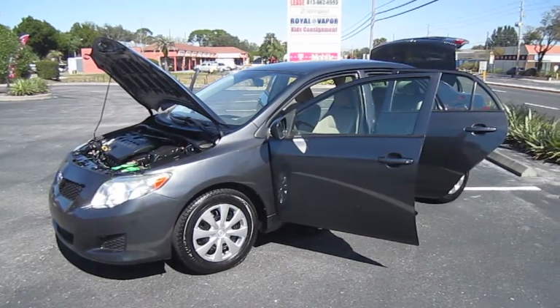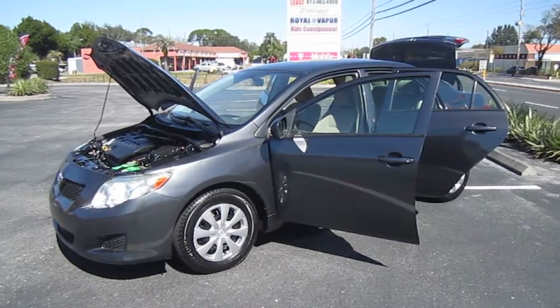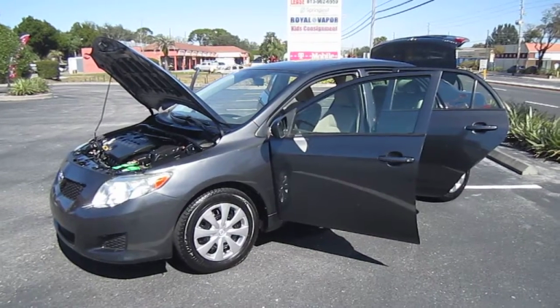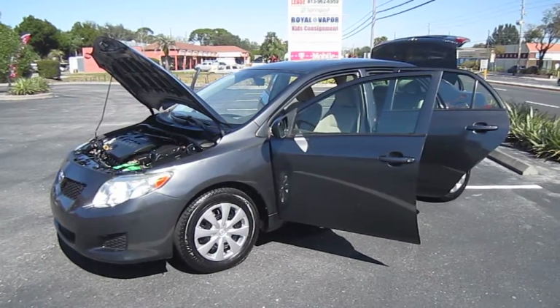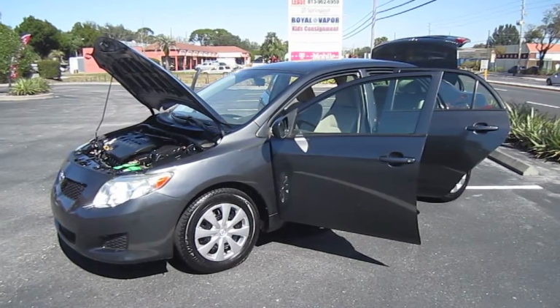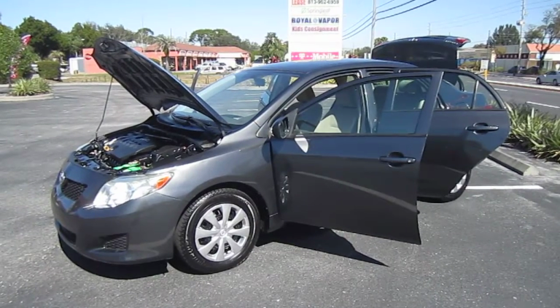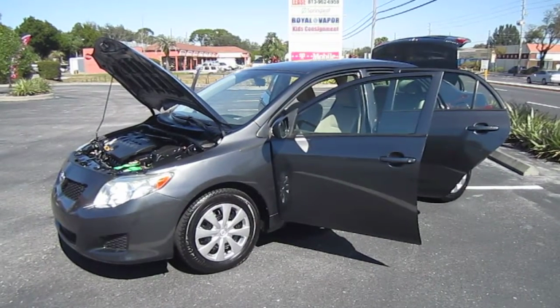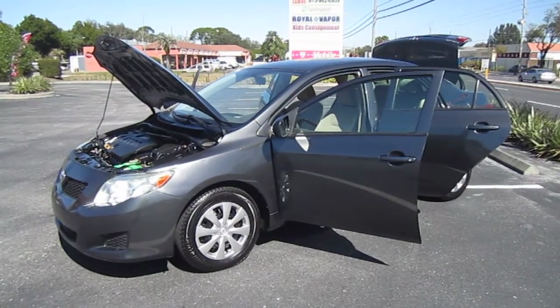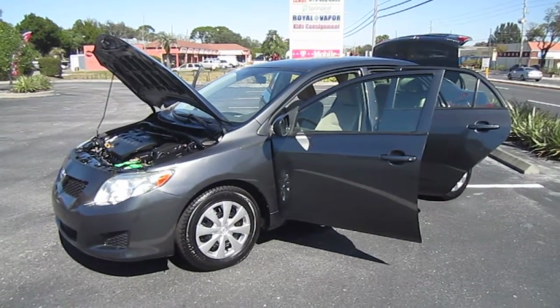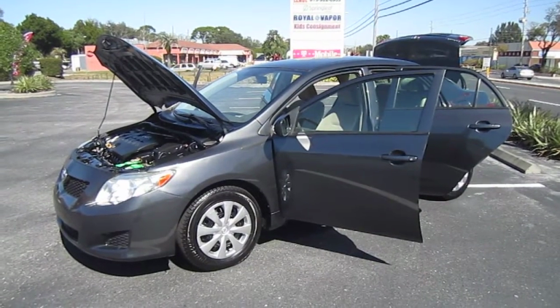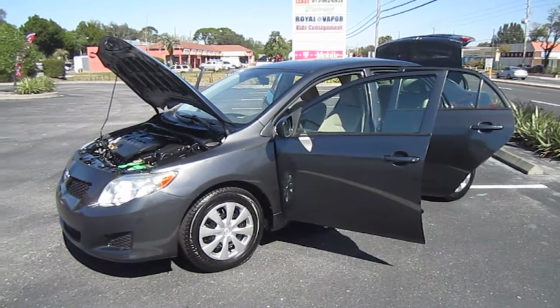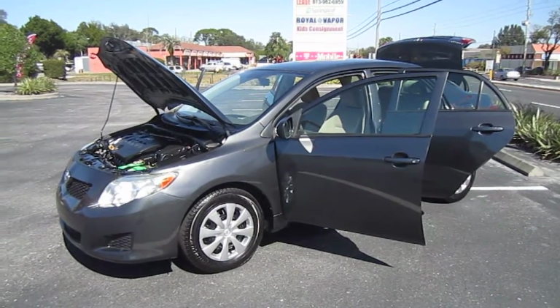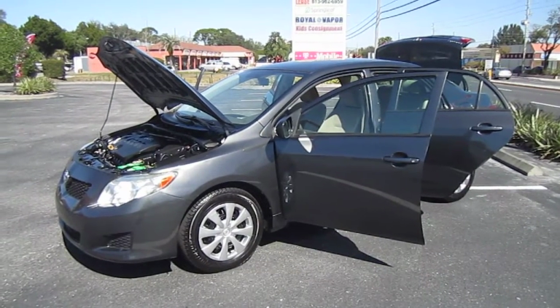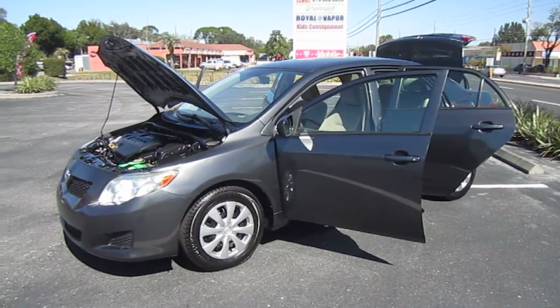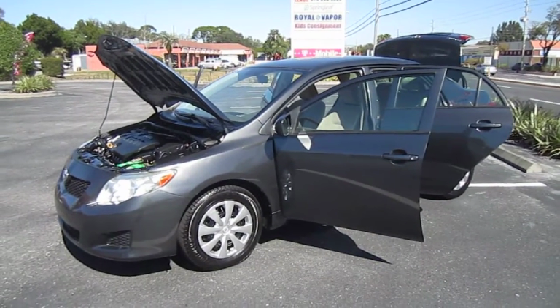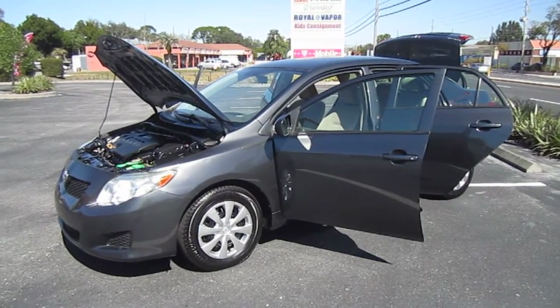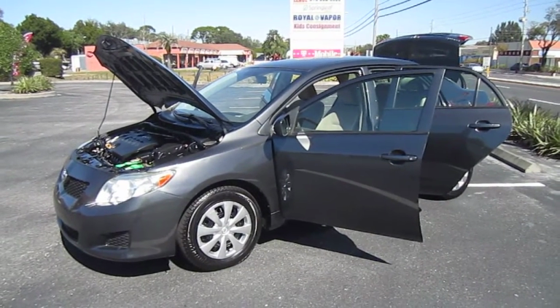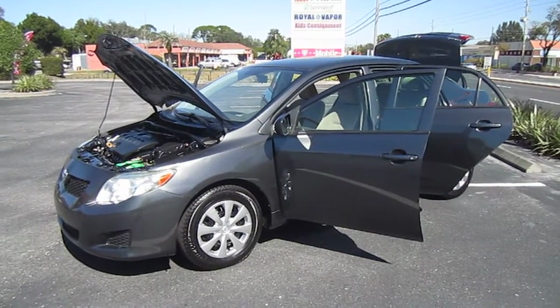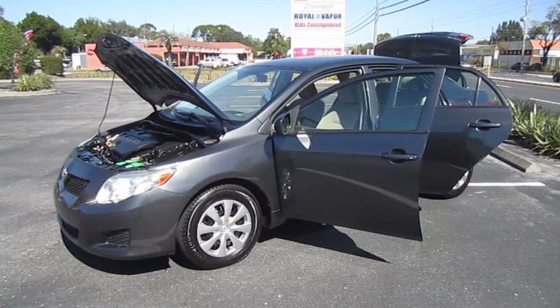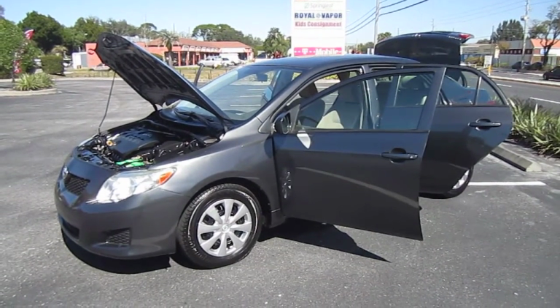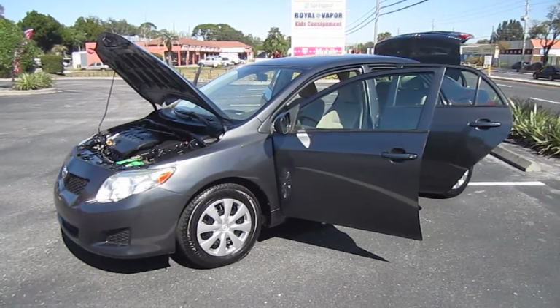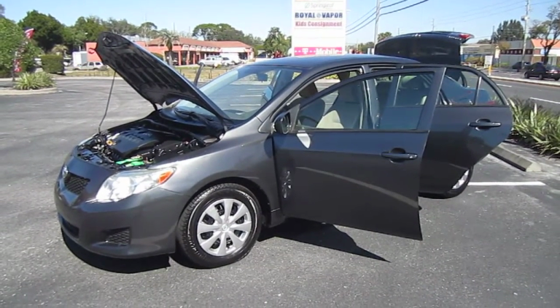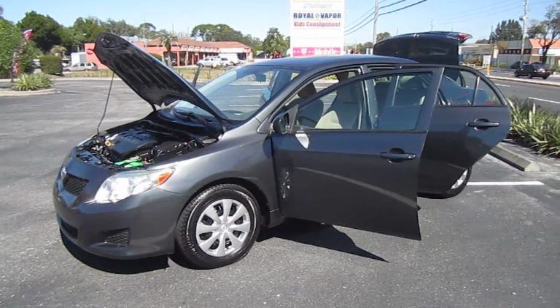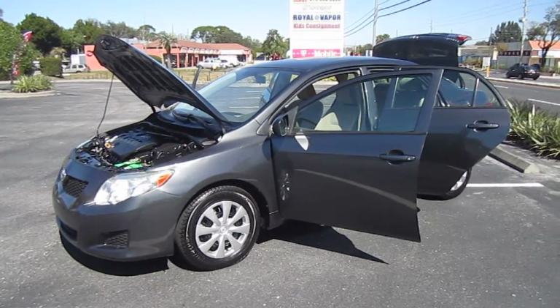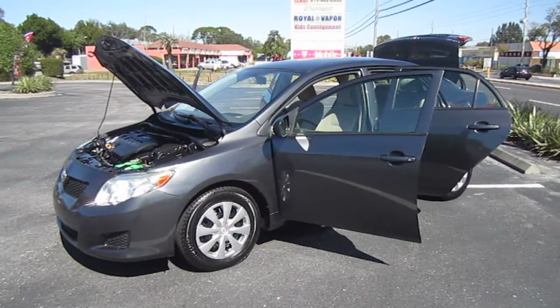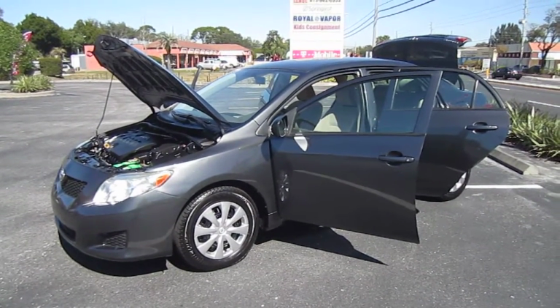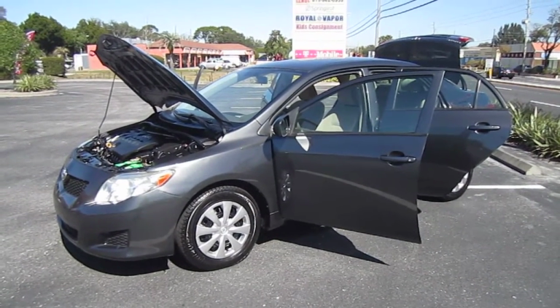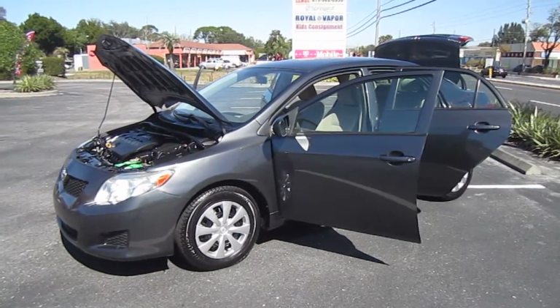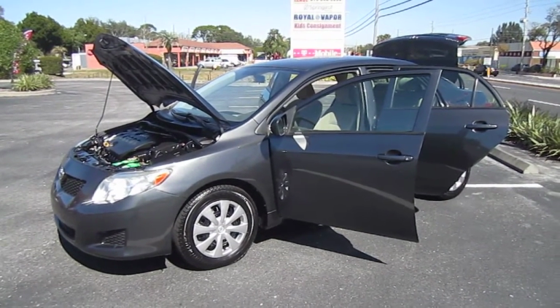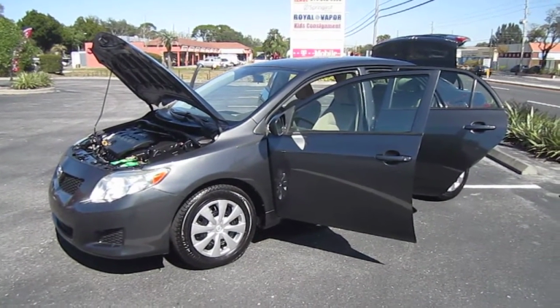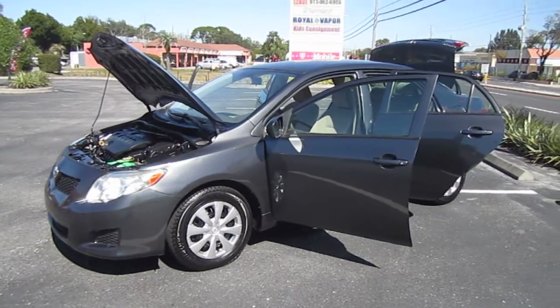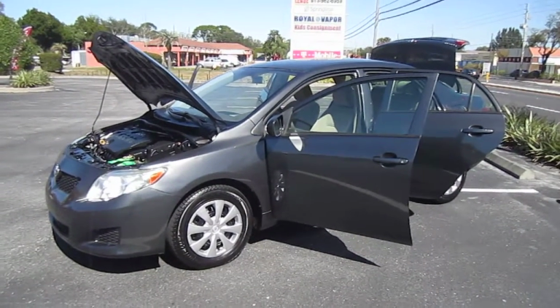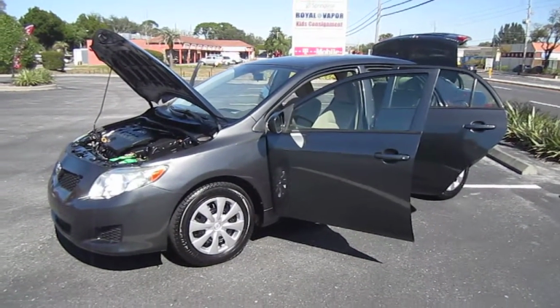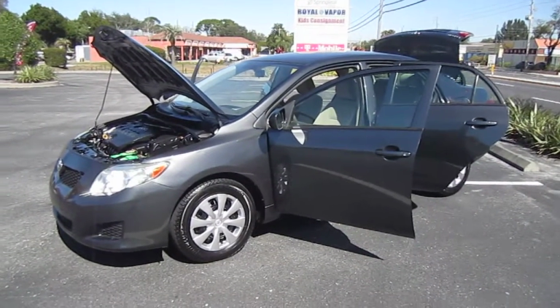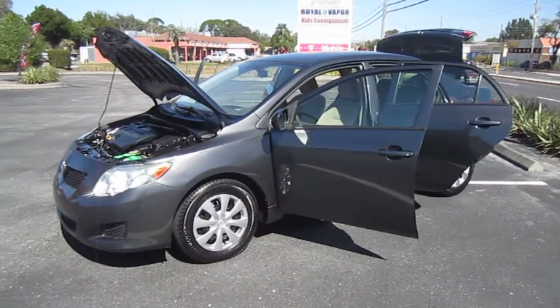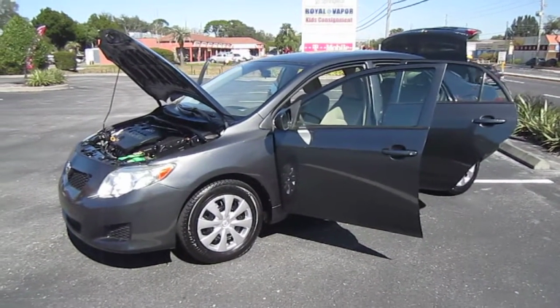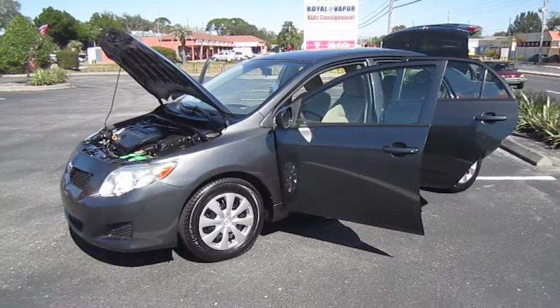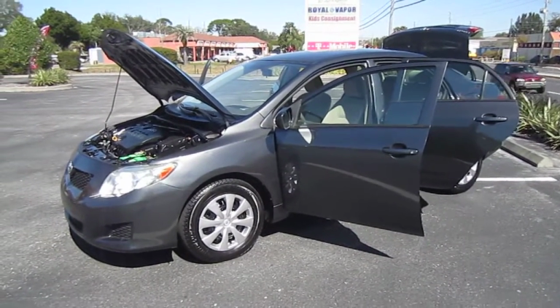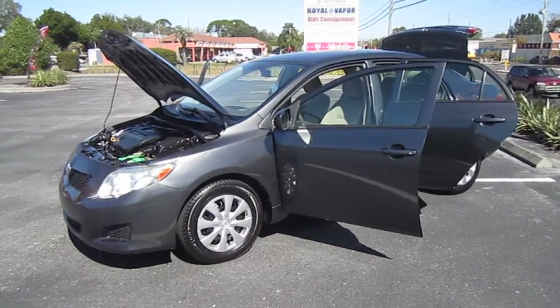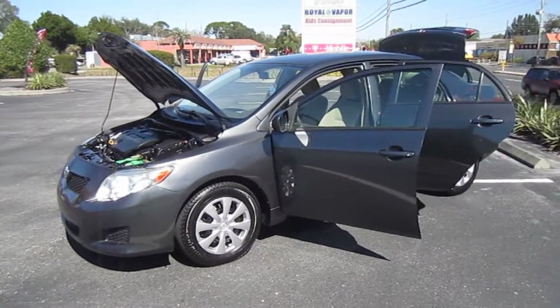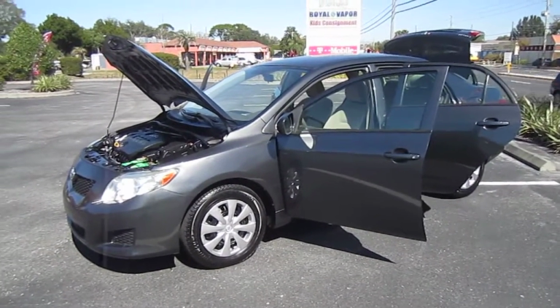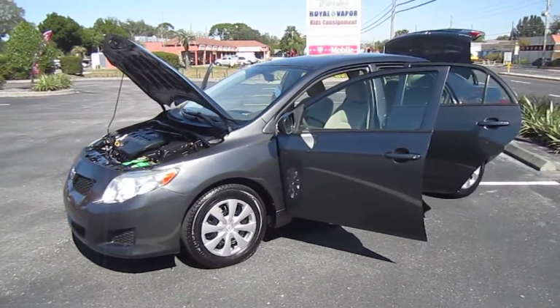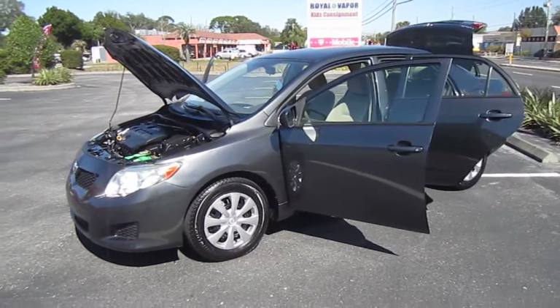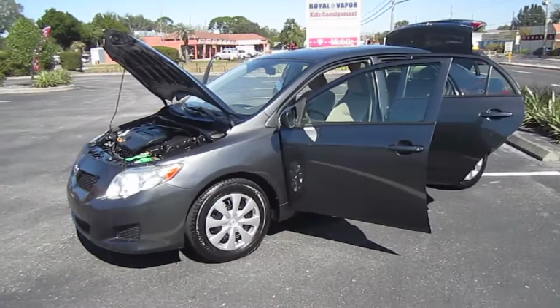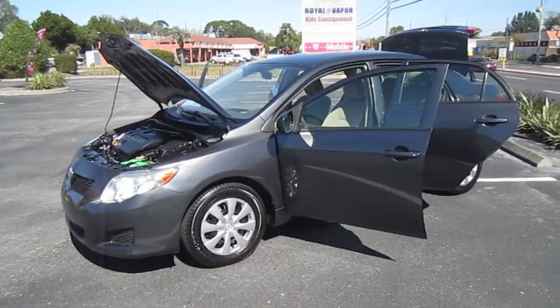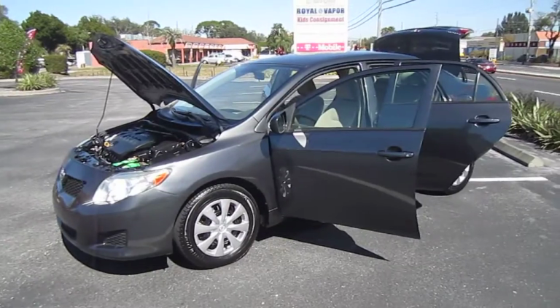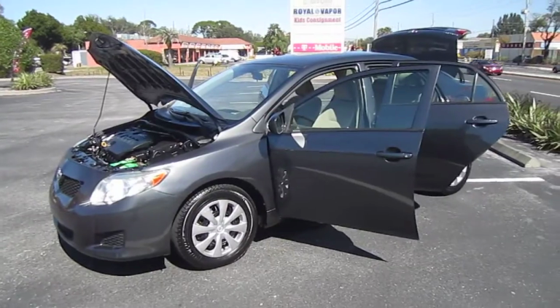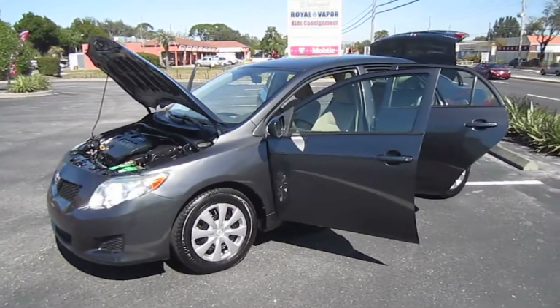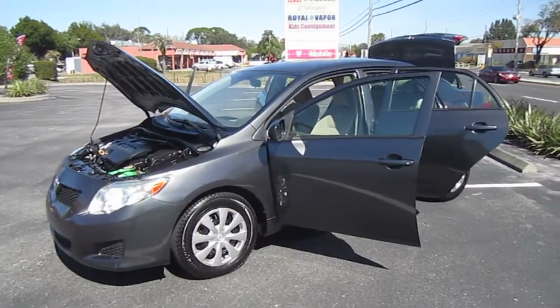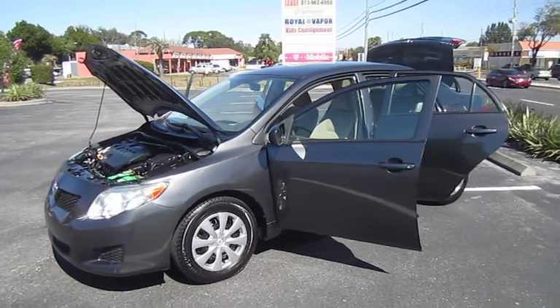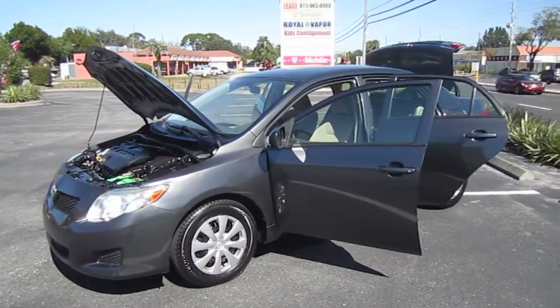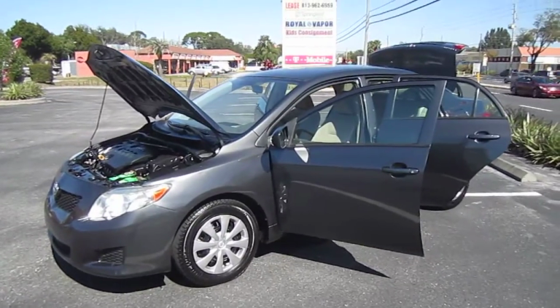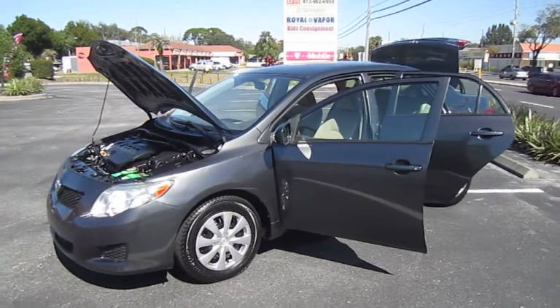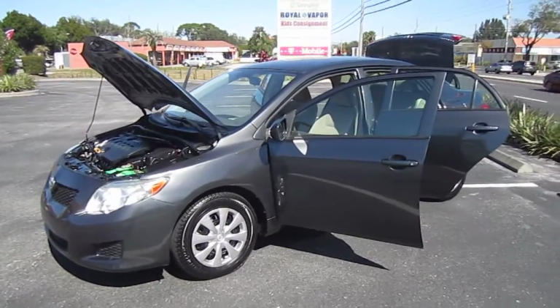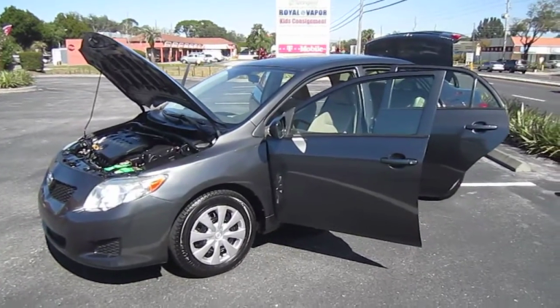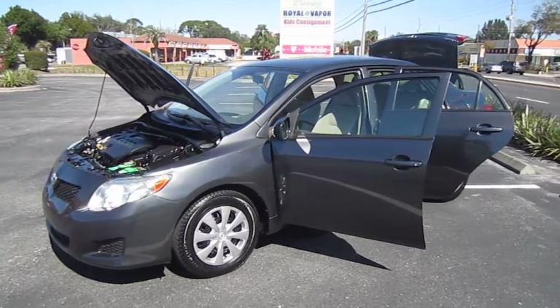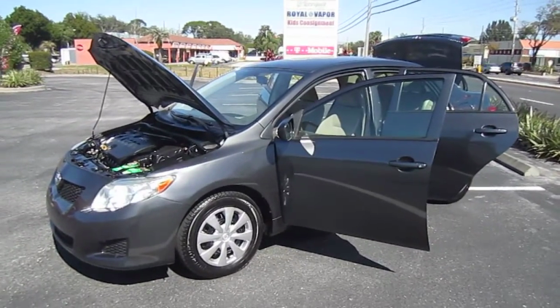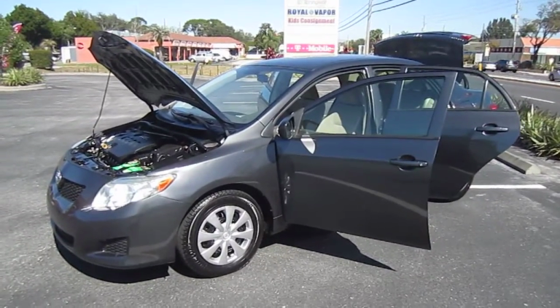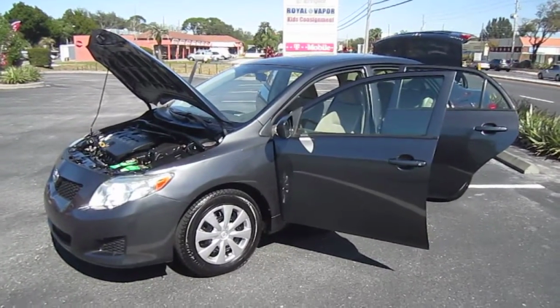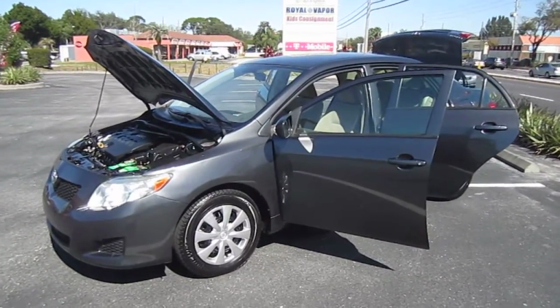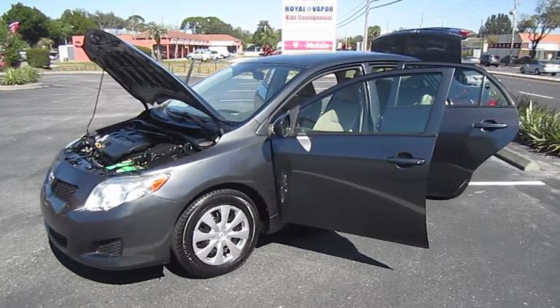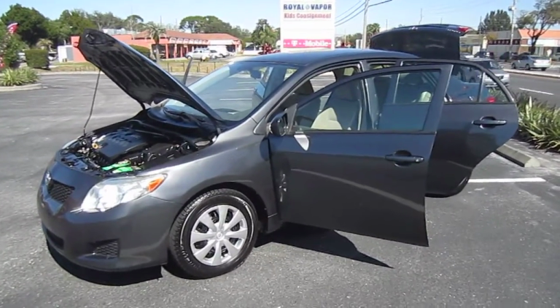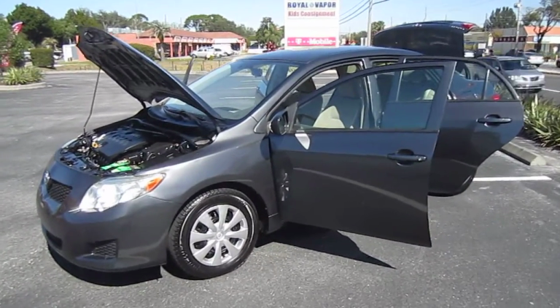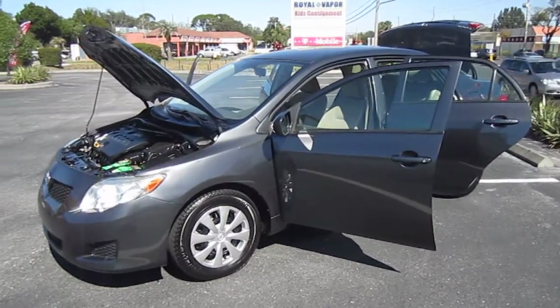Good afternoon YouTube. Here's Nick from Meticulous Motors again, and here for sale today is a beautiful 2009 Toyota Corolla.